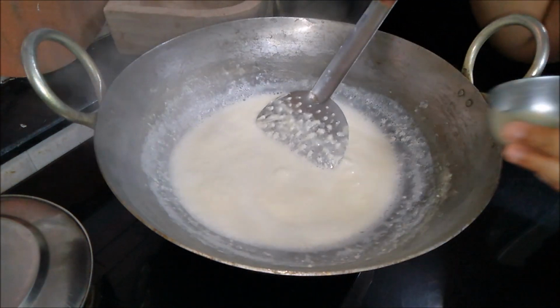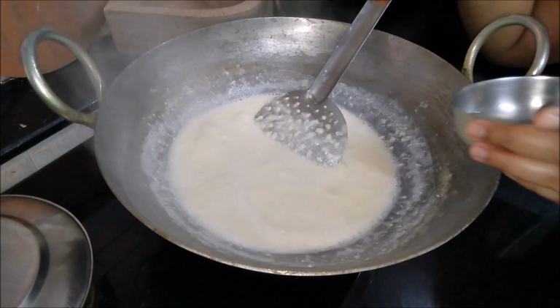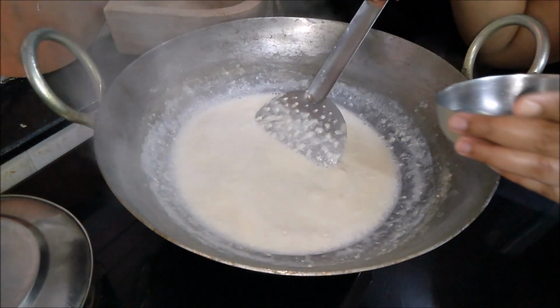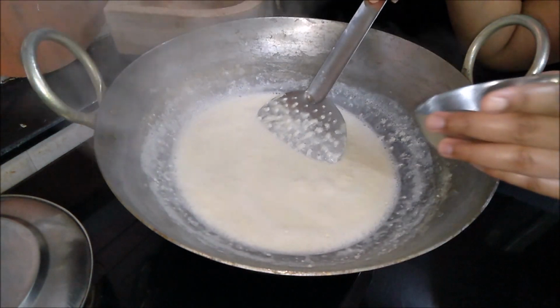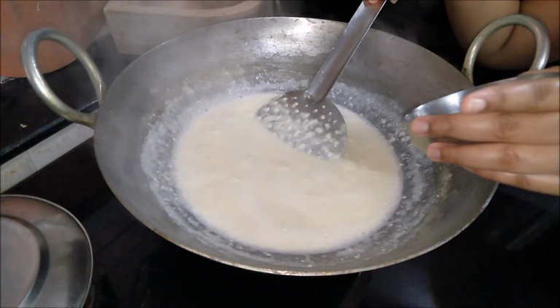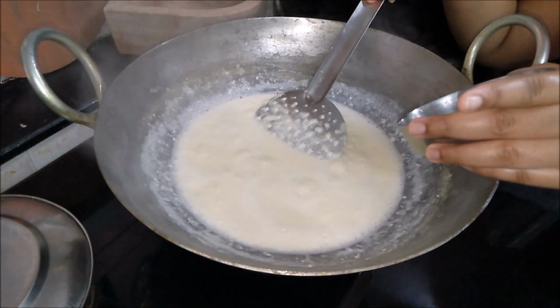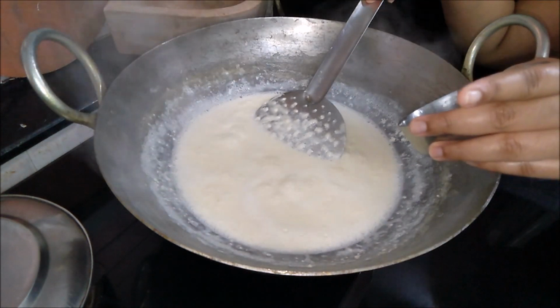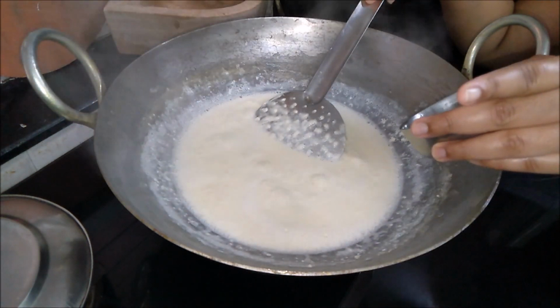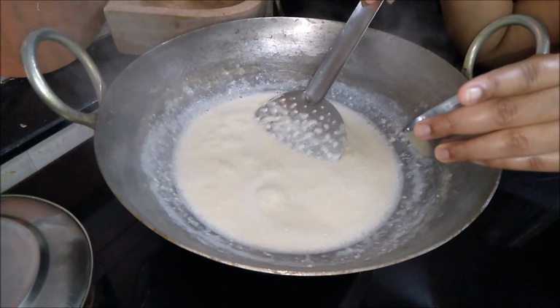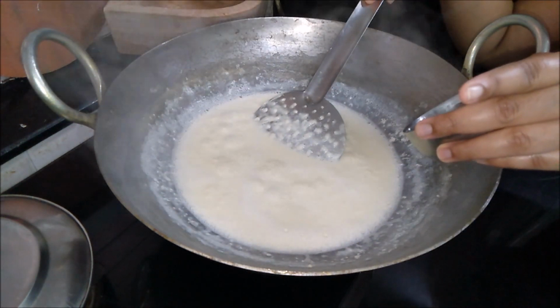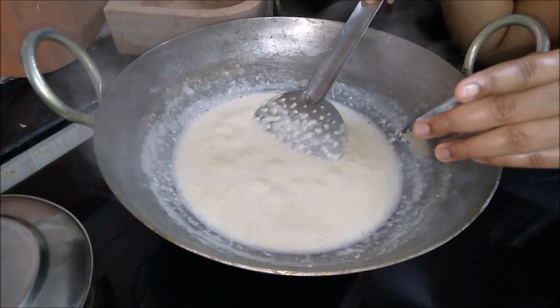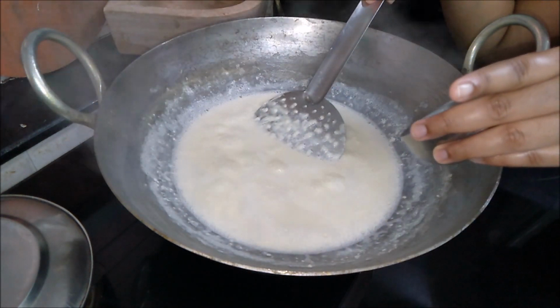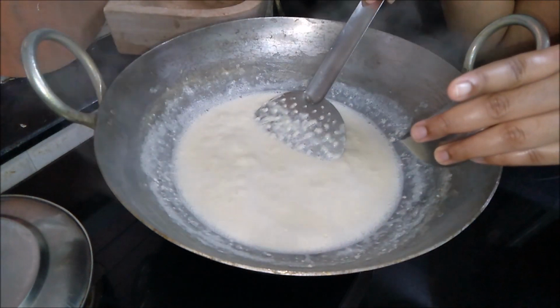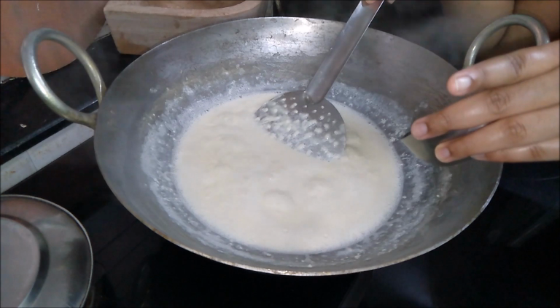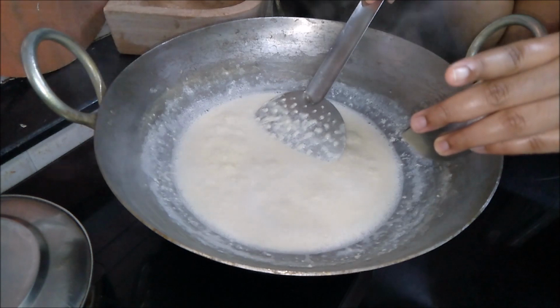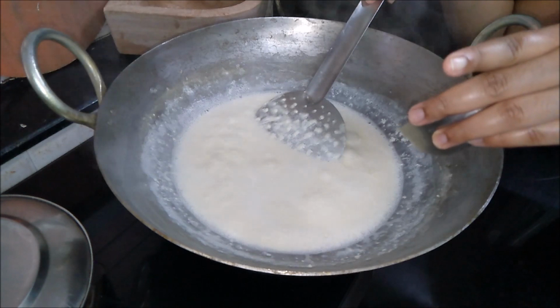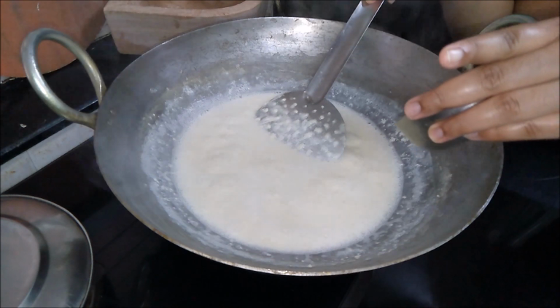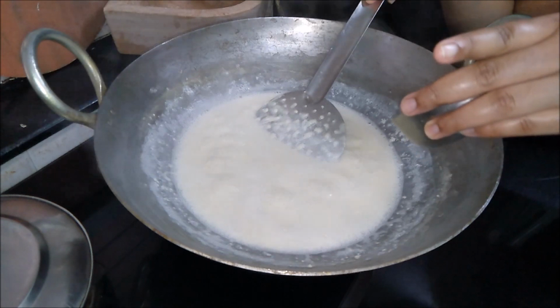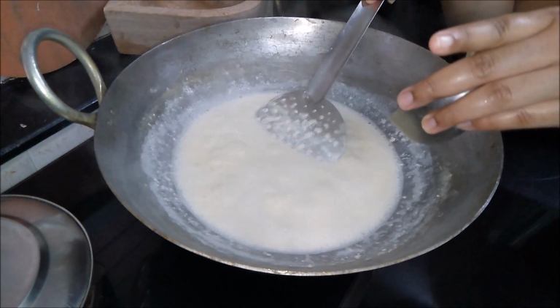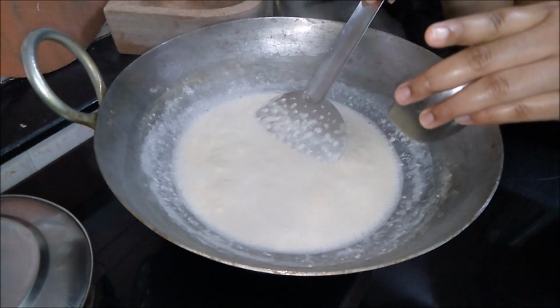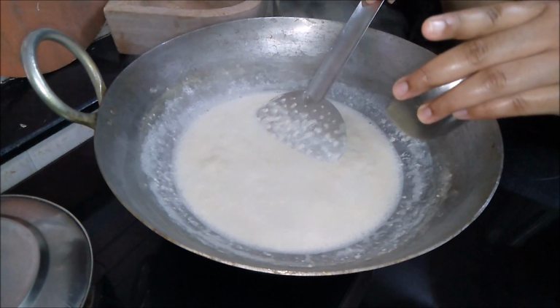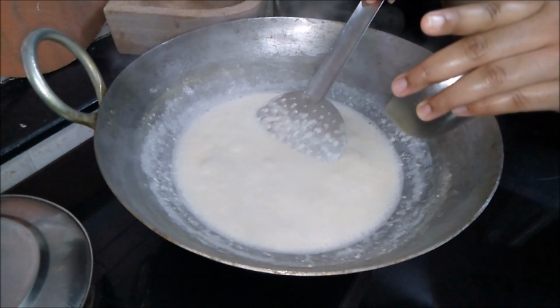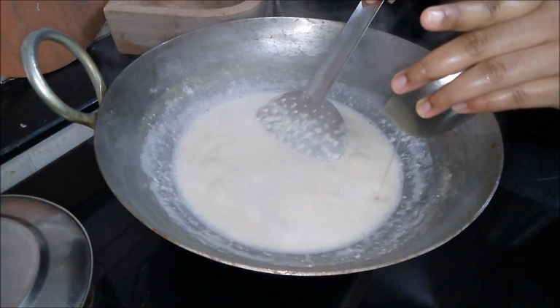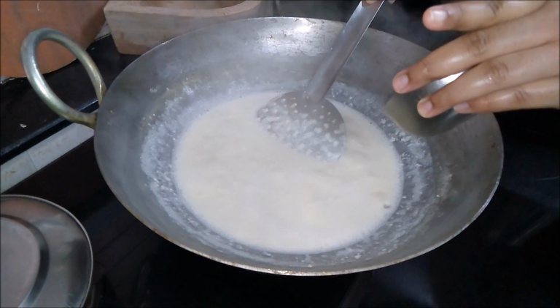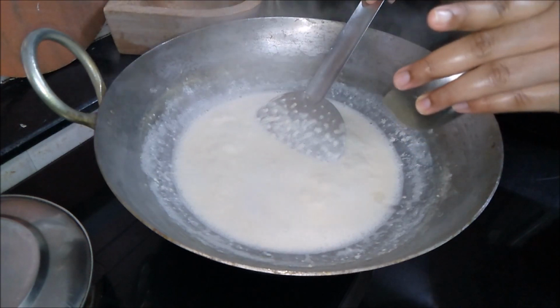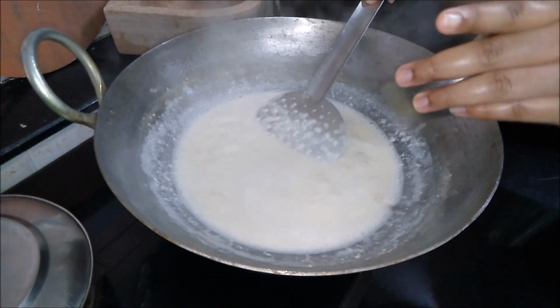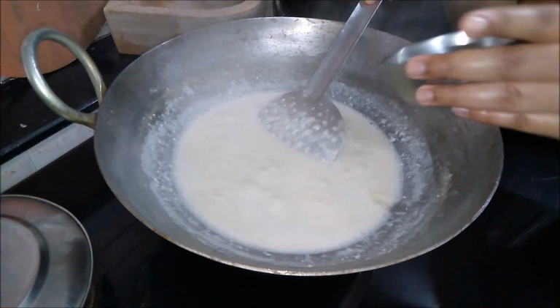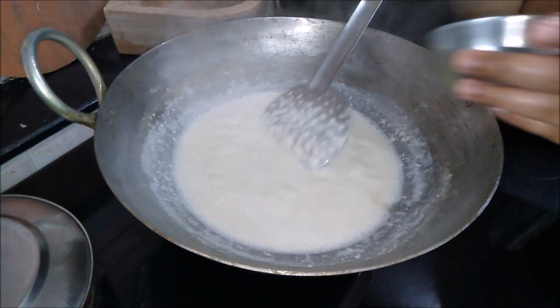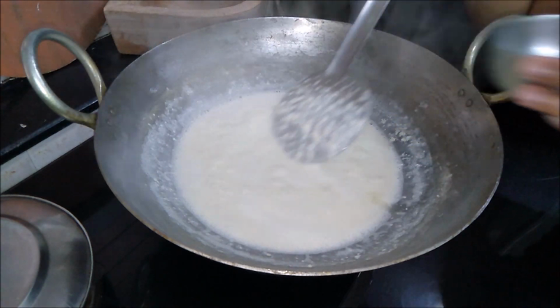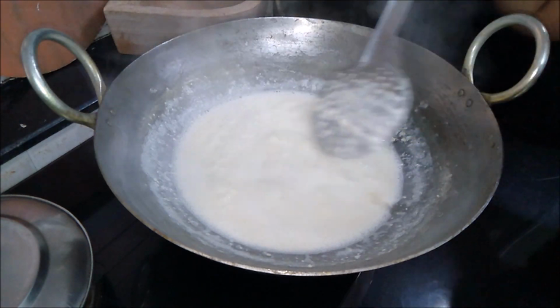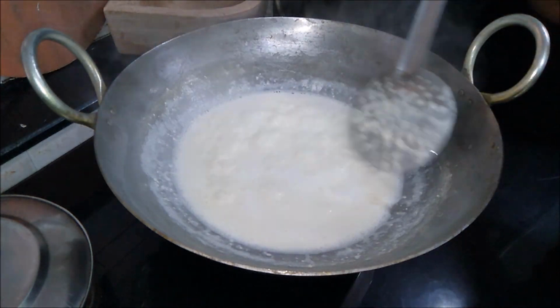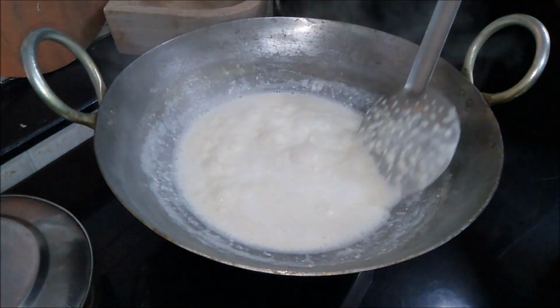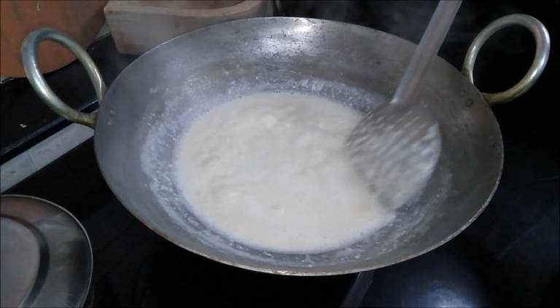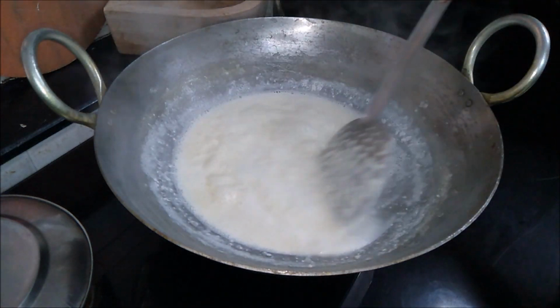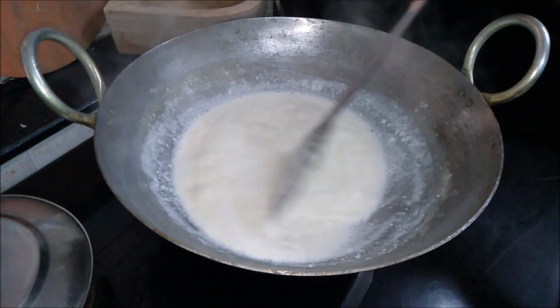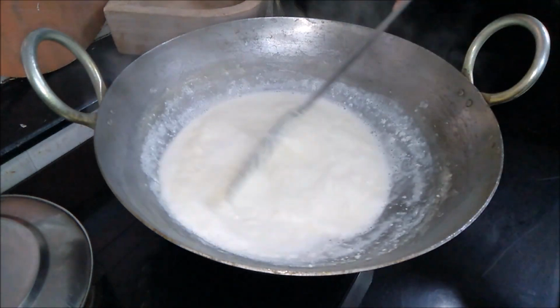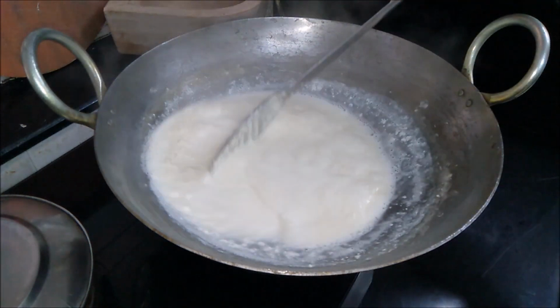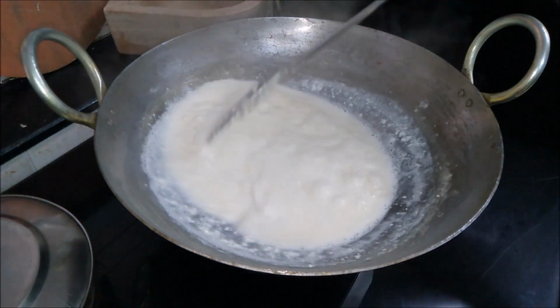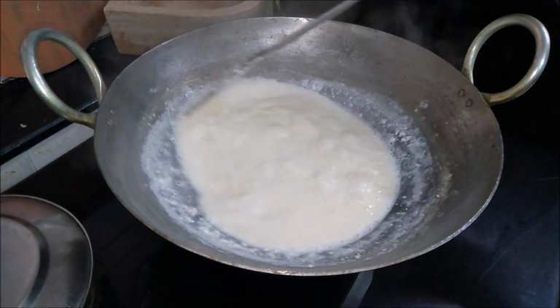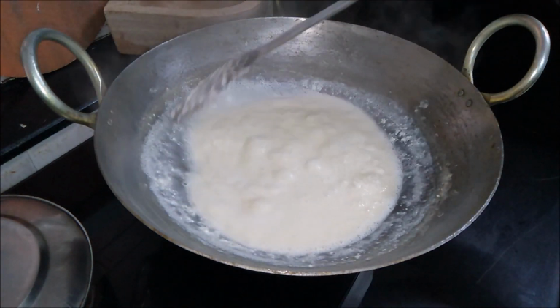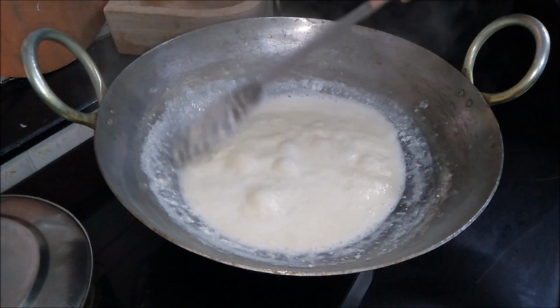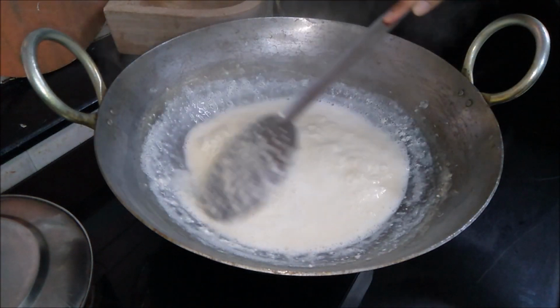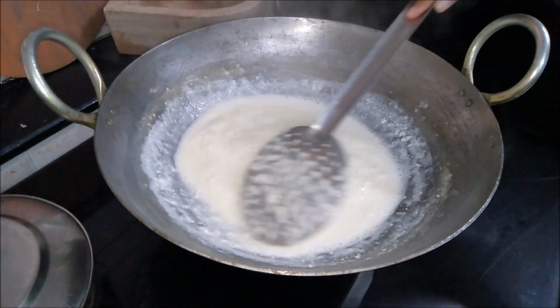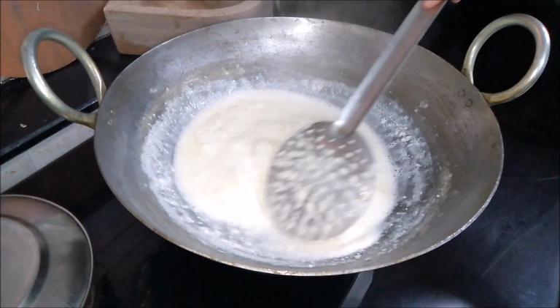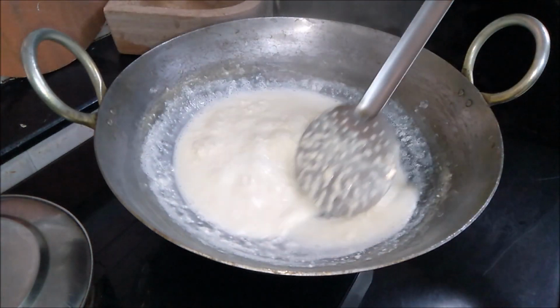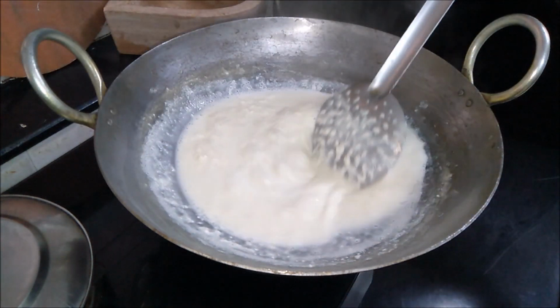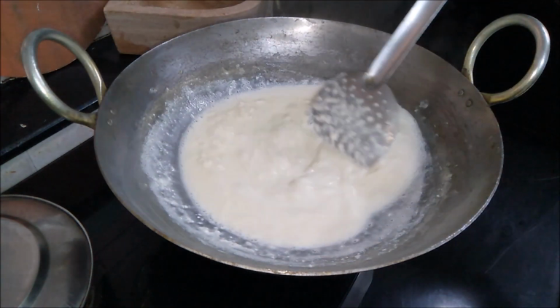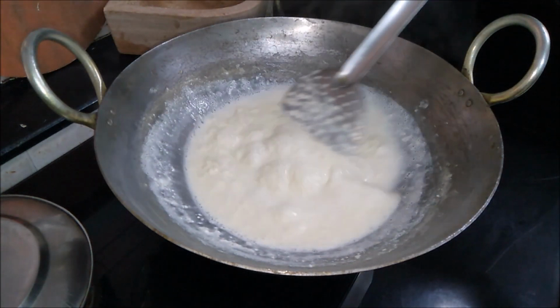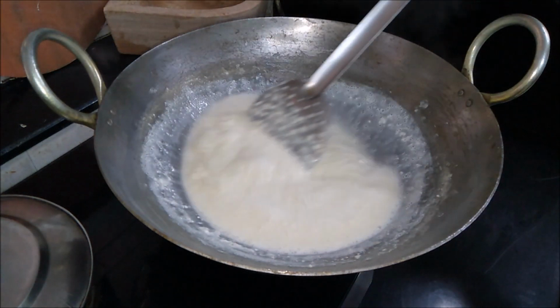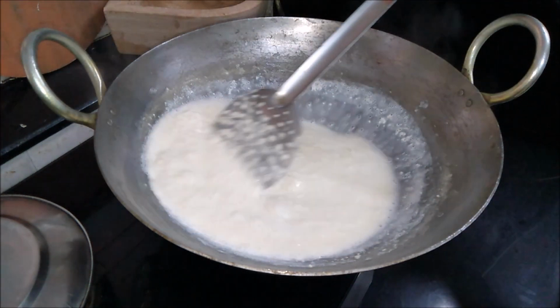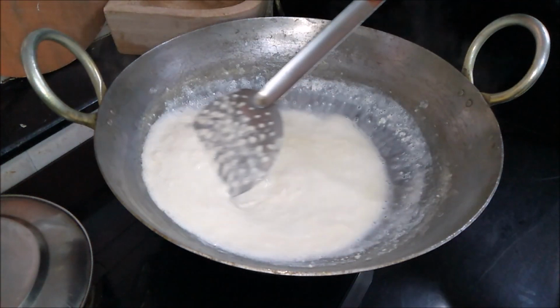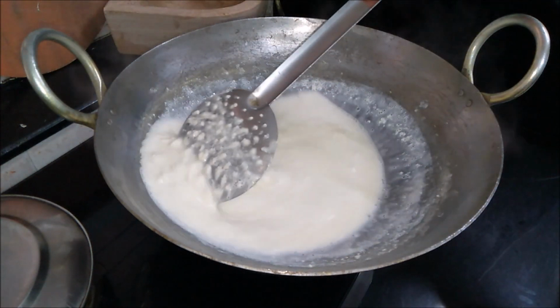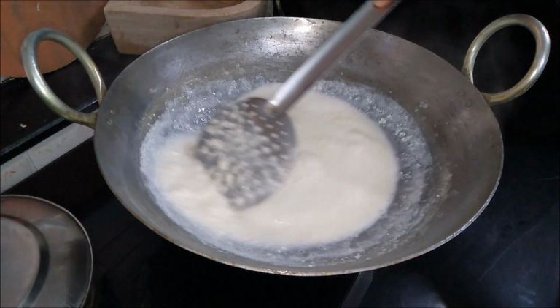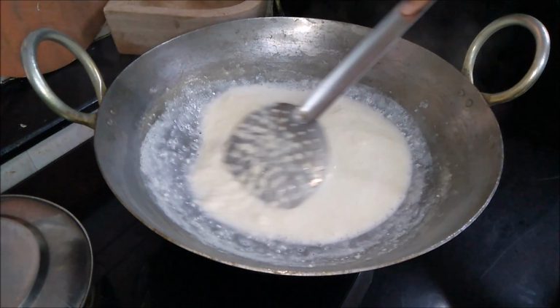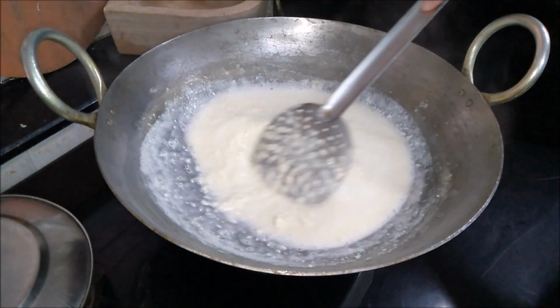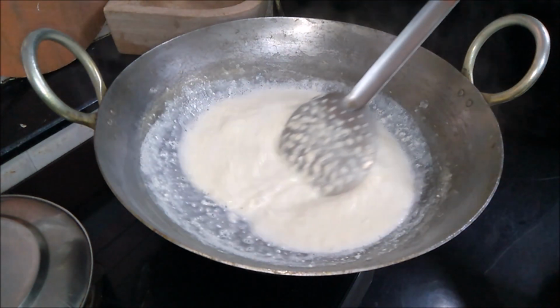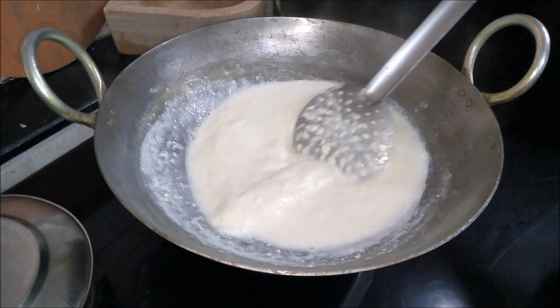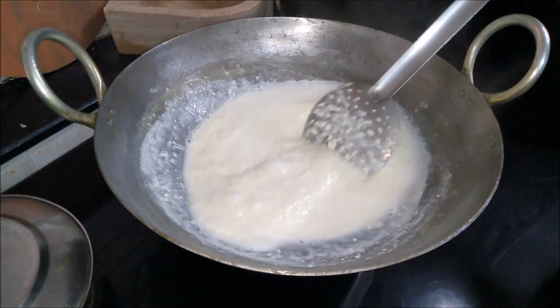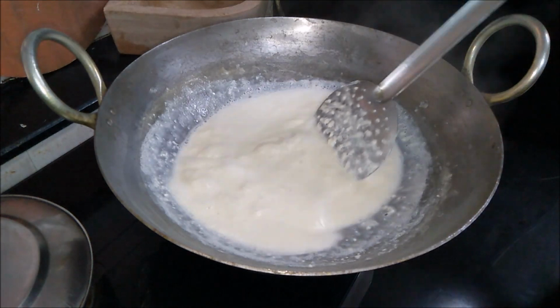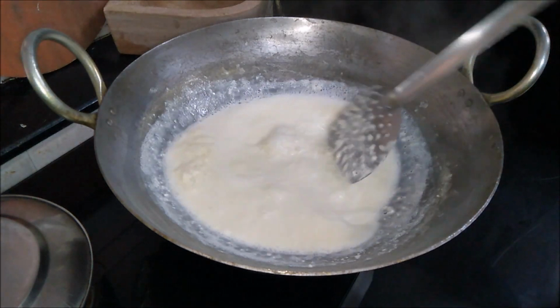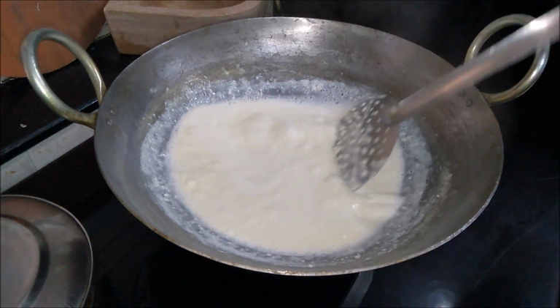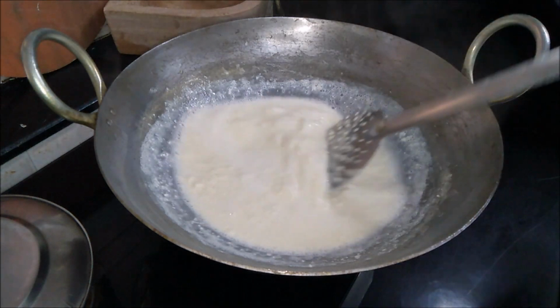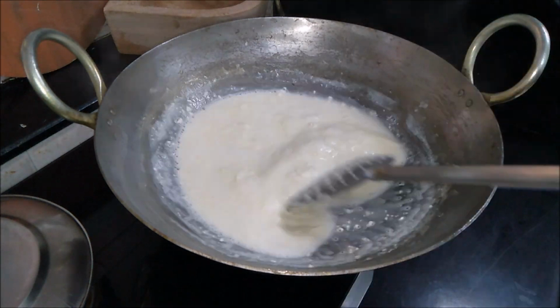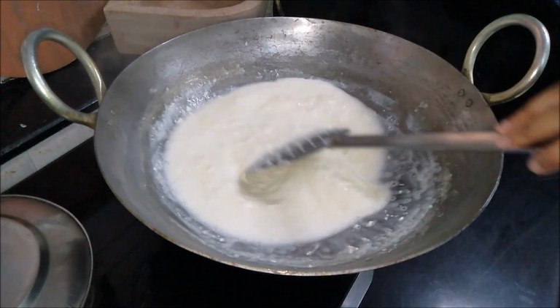Reducing the milk to three-fourths will give you medium granules in your milk cake. If you want bigger granules, you need to boil the milk for more time.